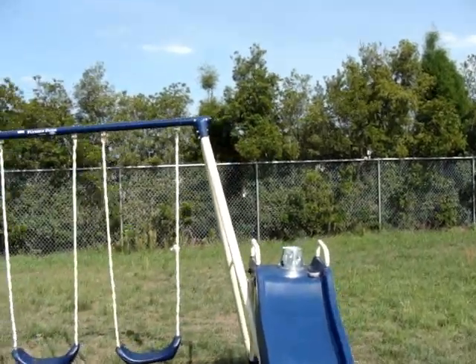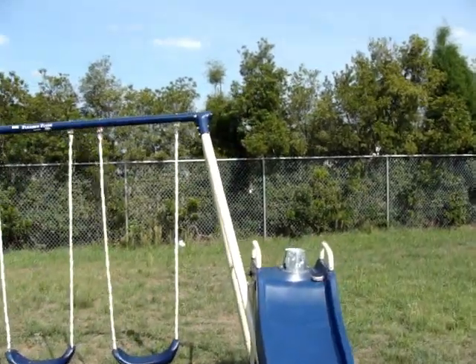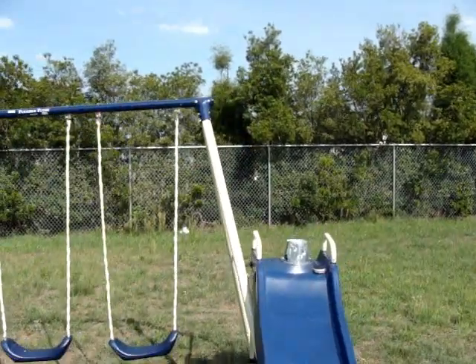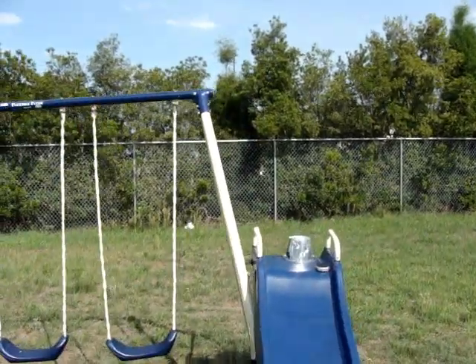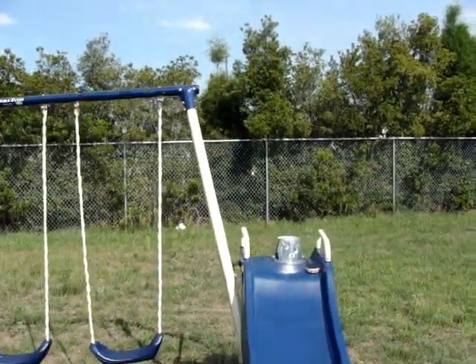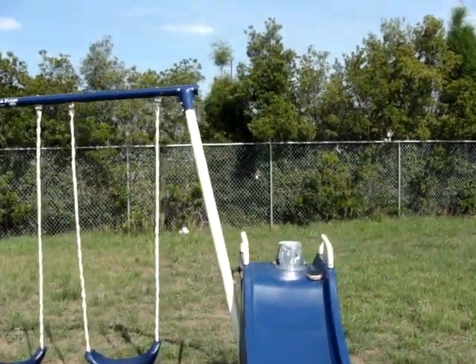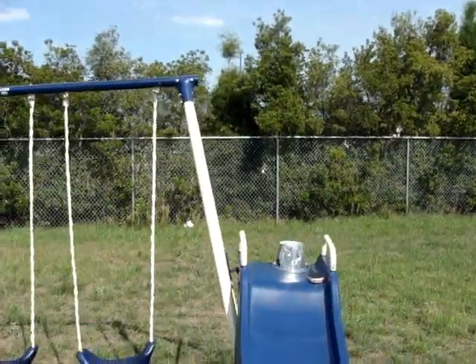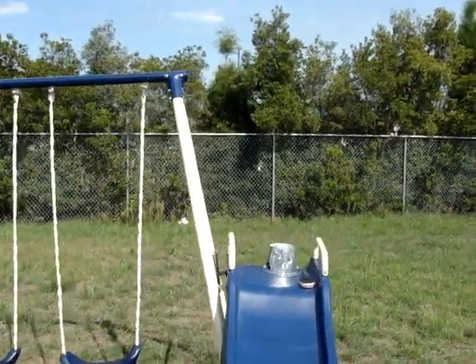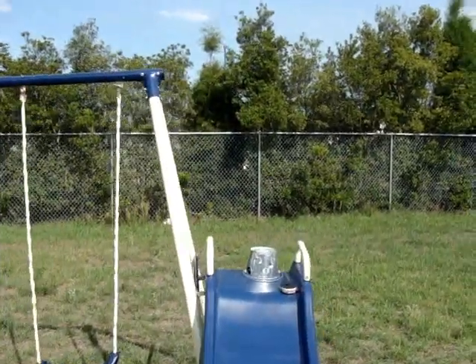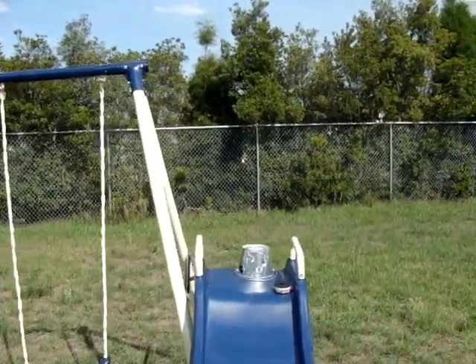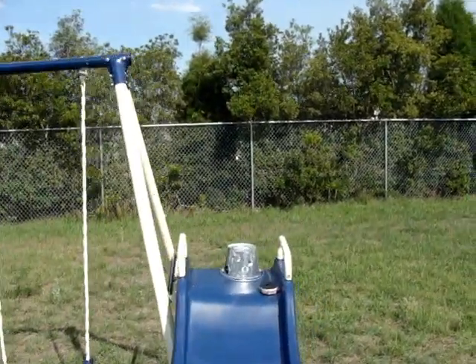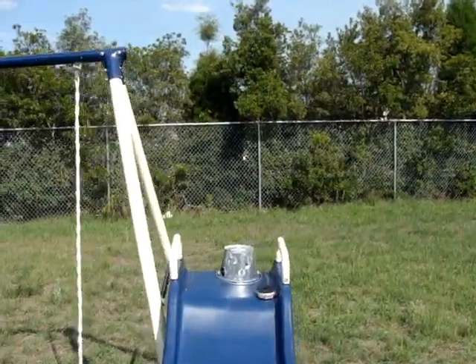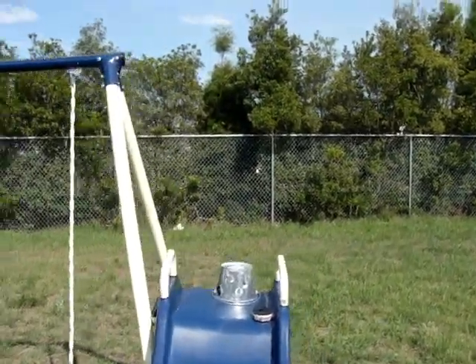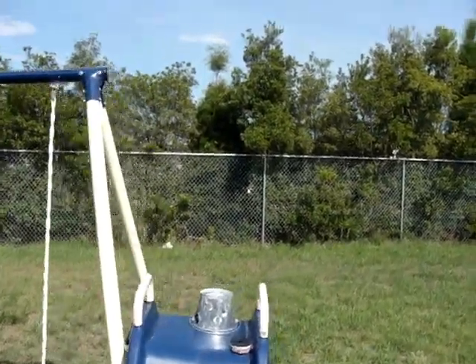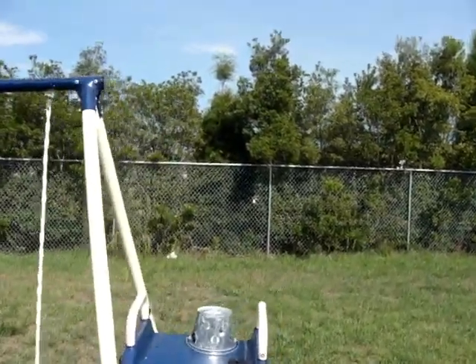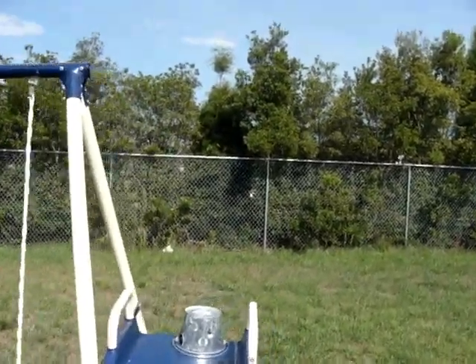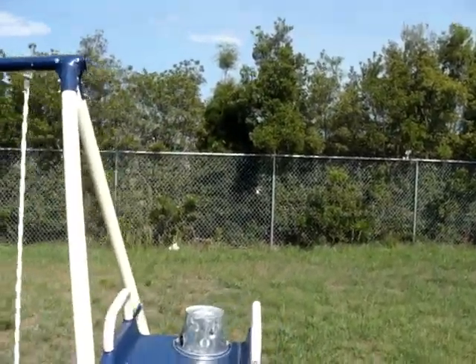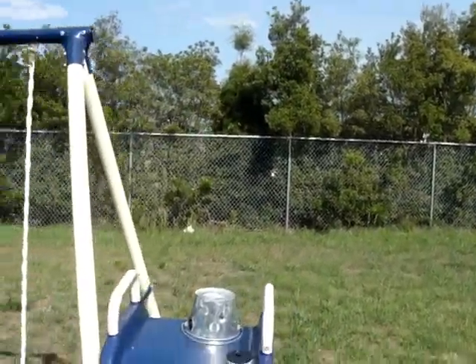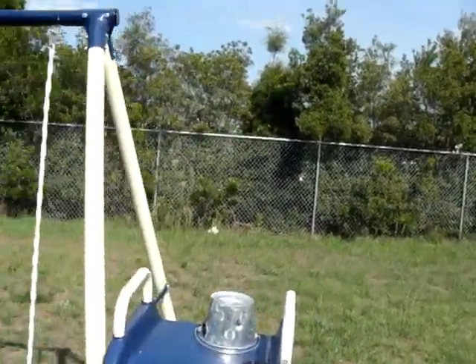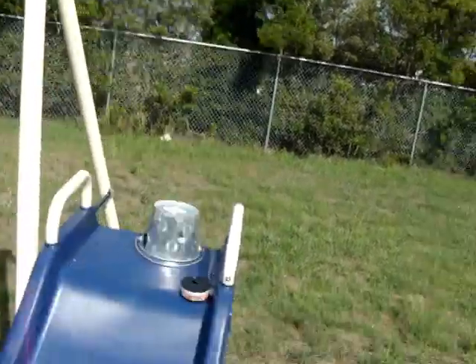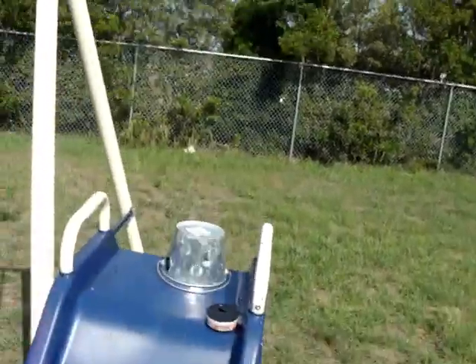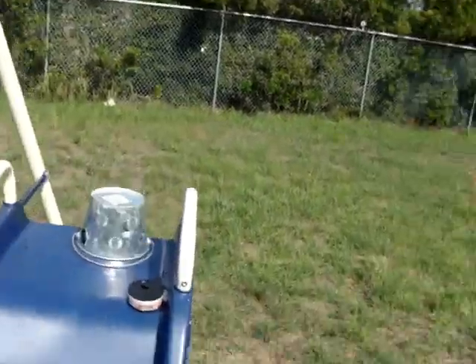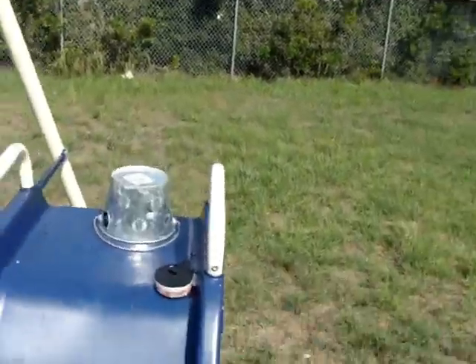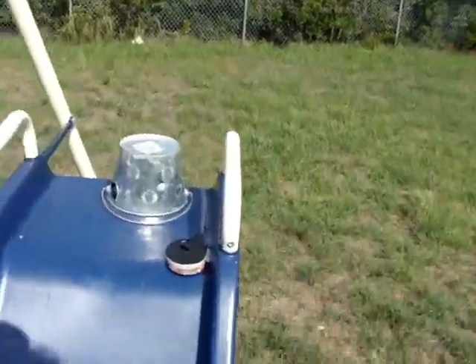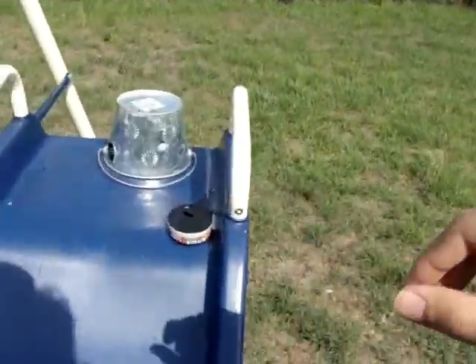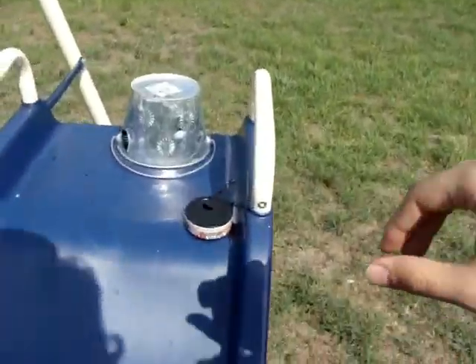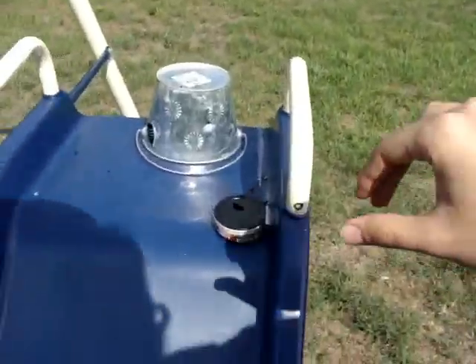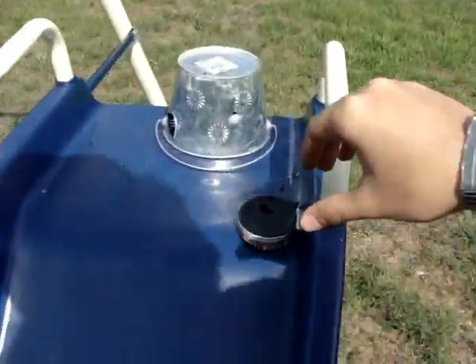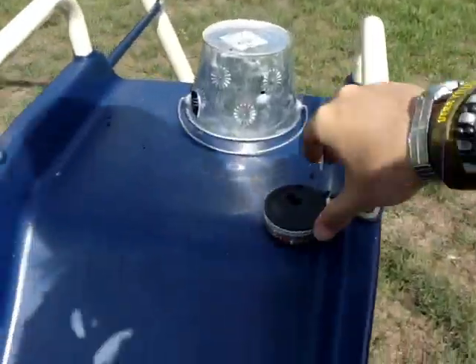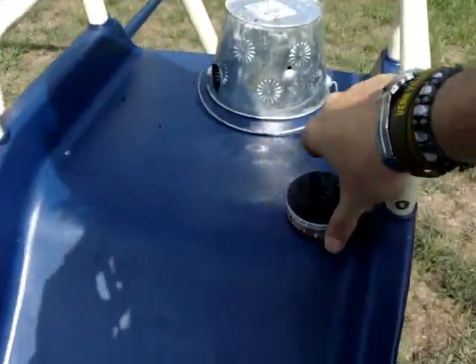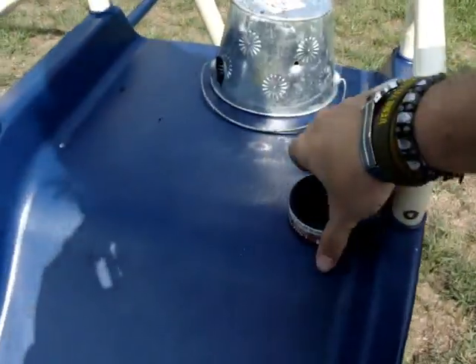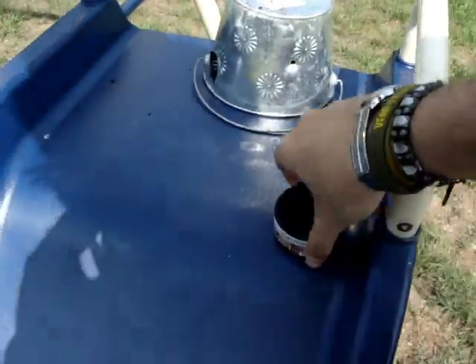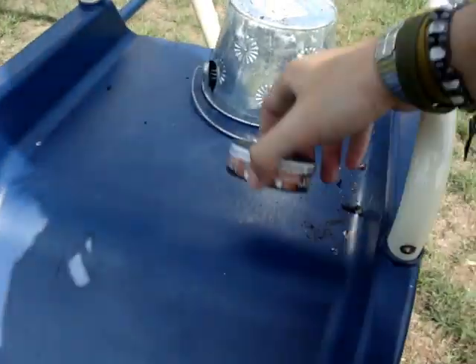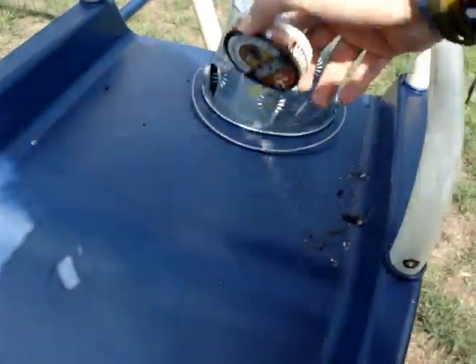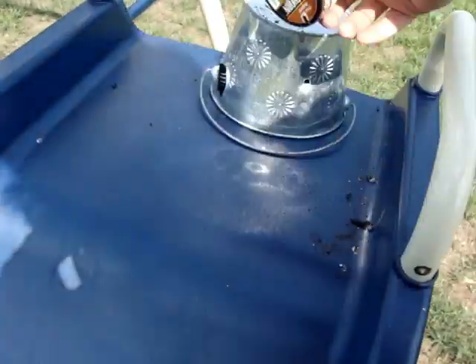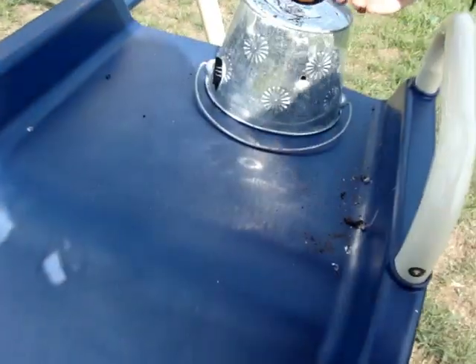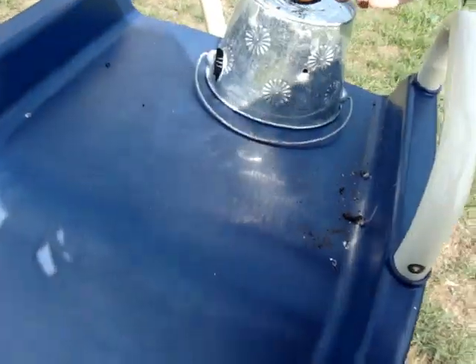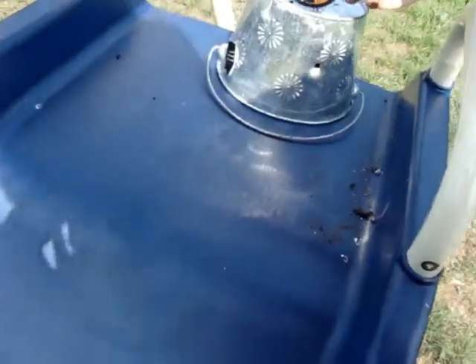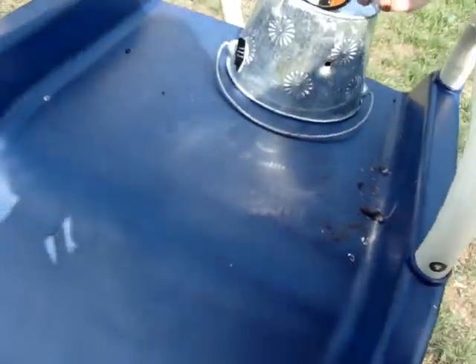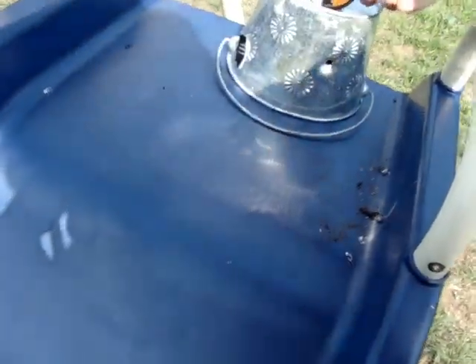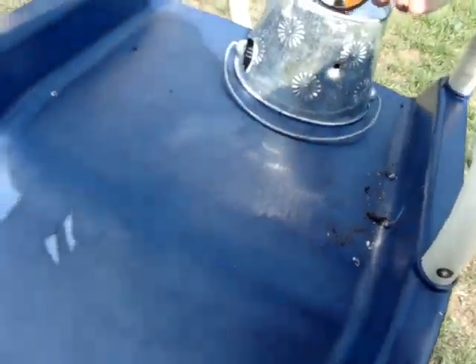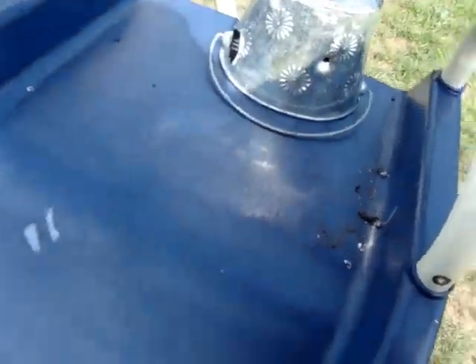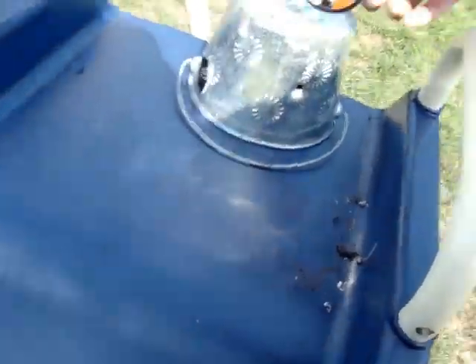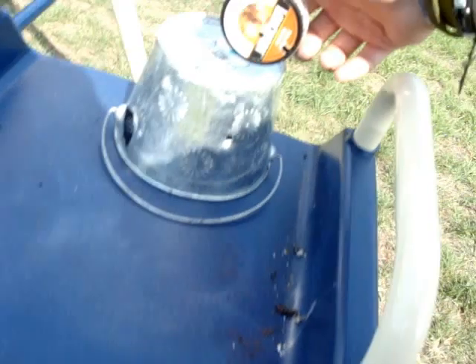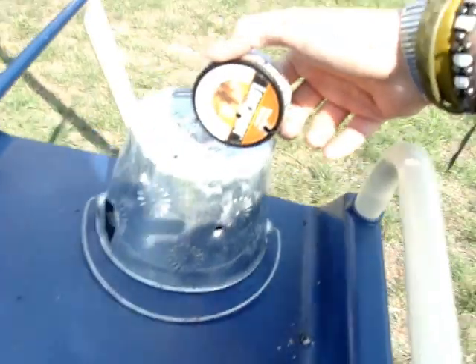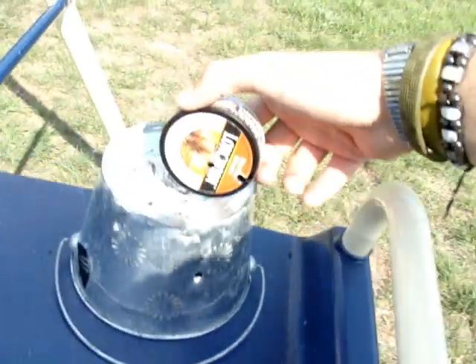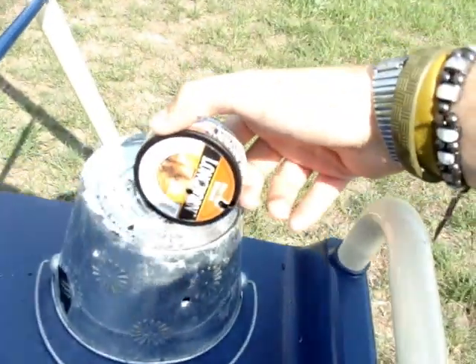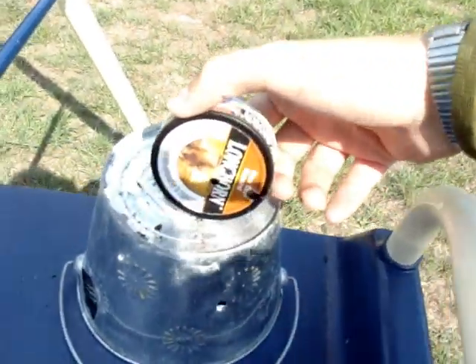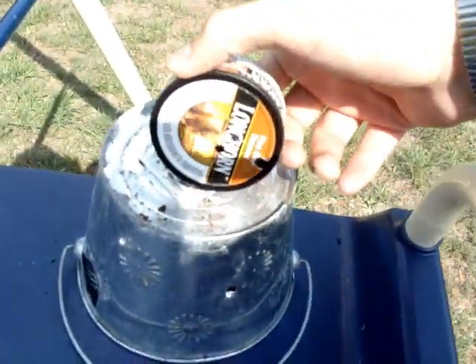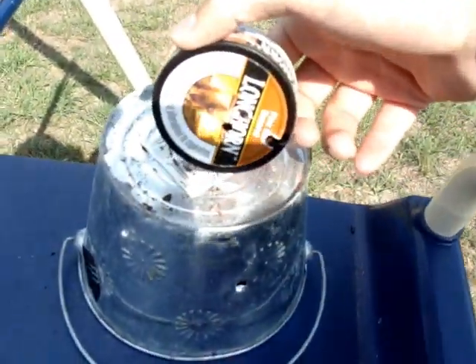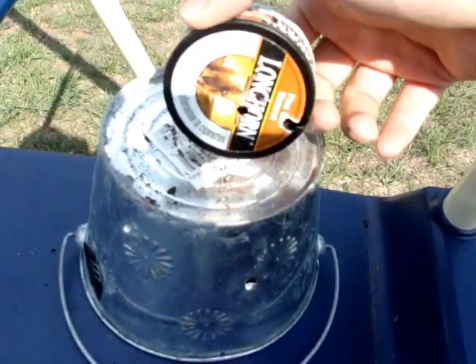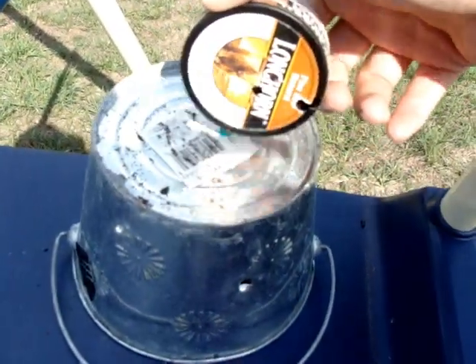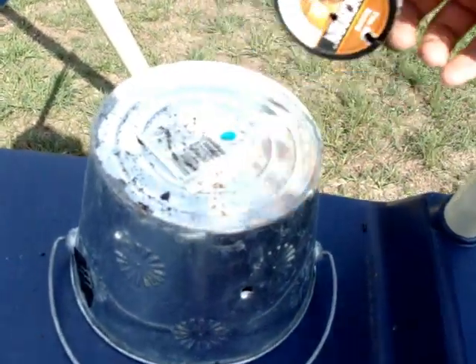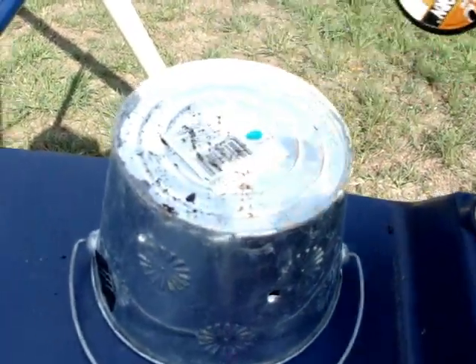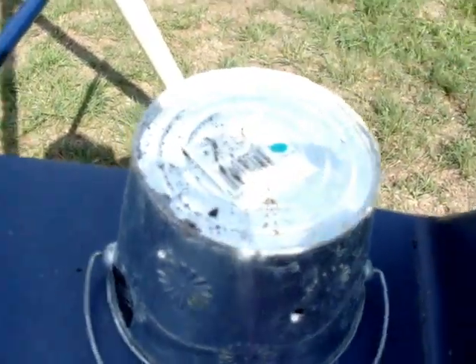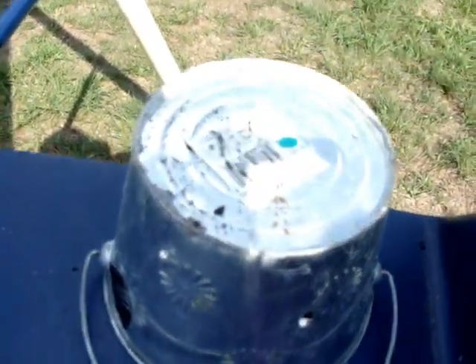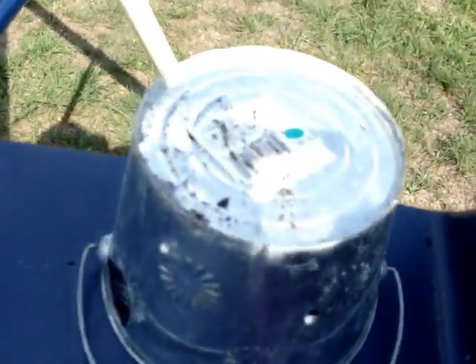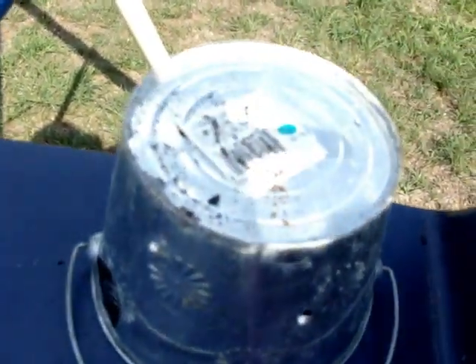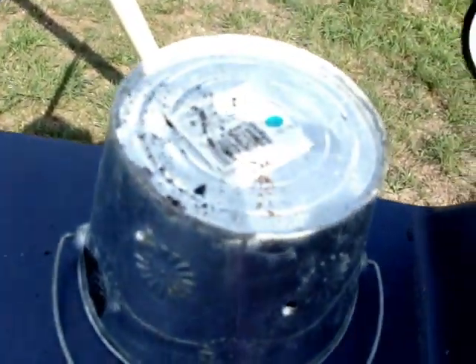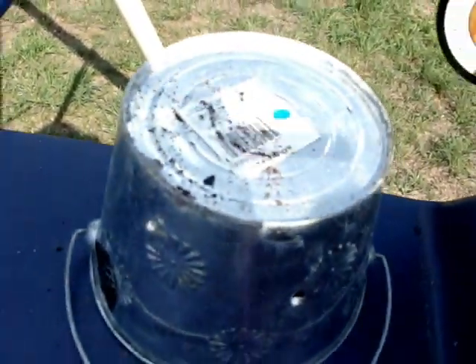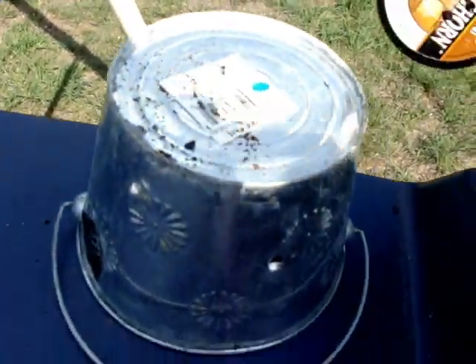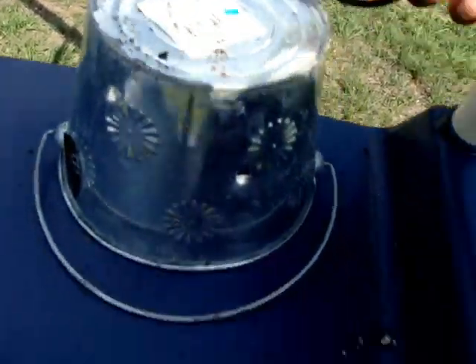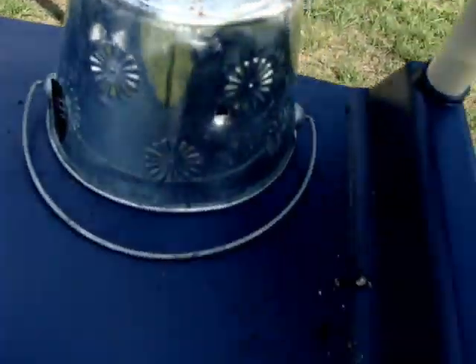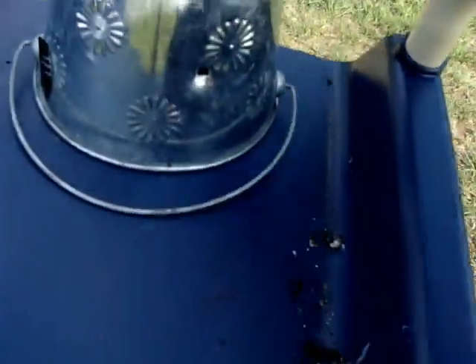We knocked the dip tin off the top. It was up here, and the tobacco got spread up all over the place.